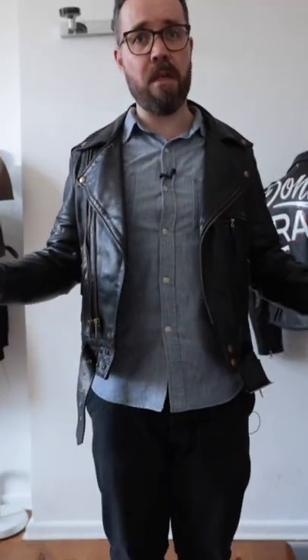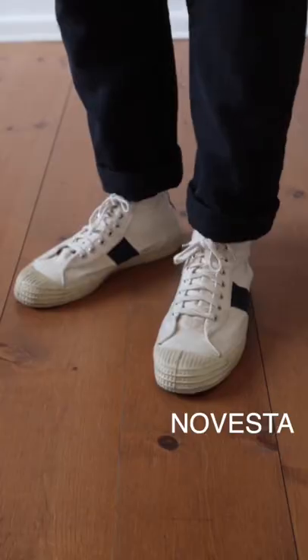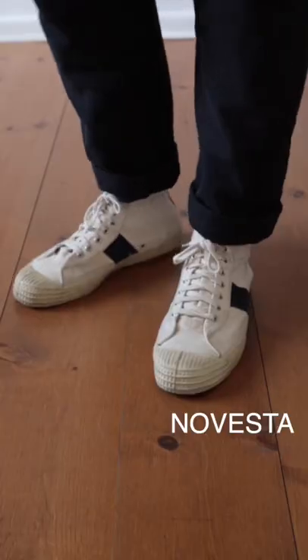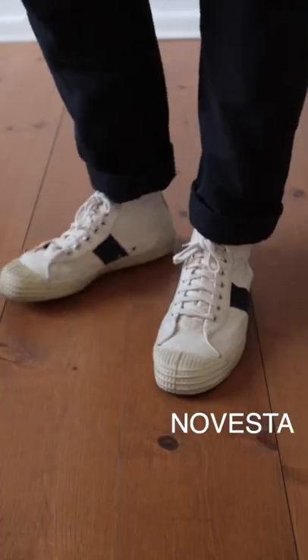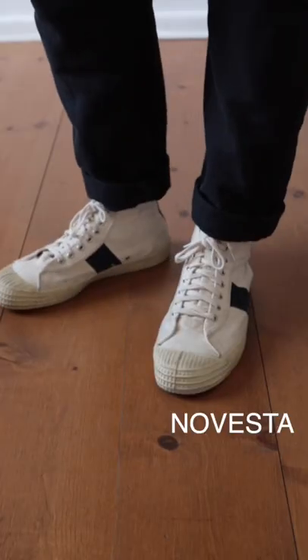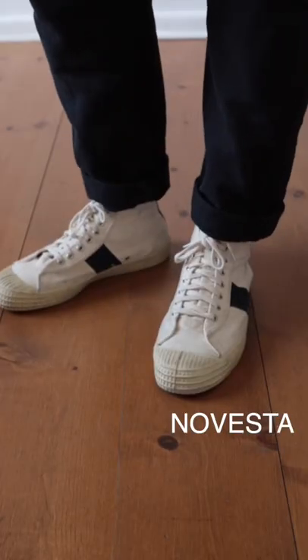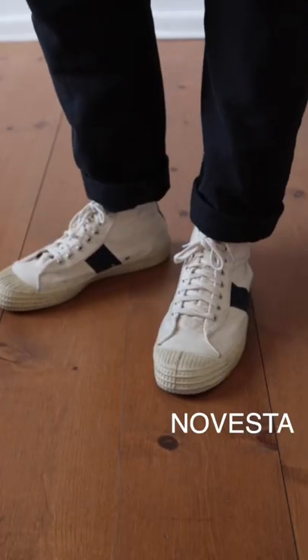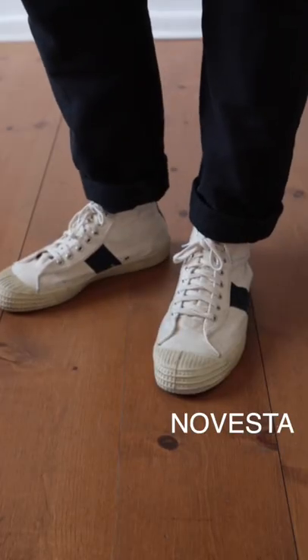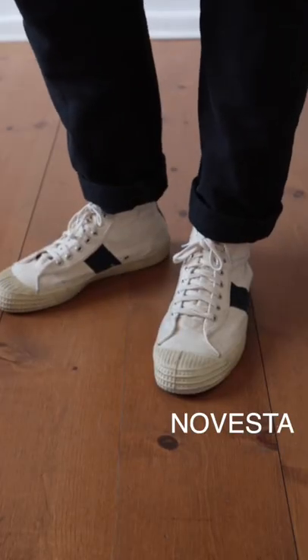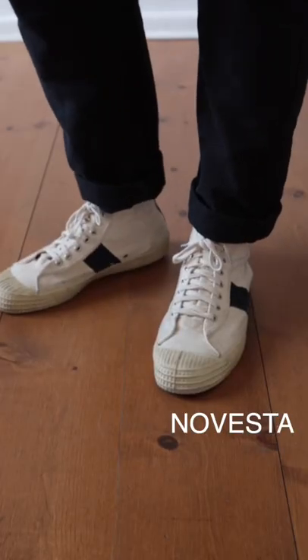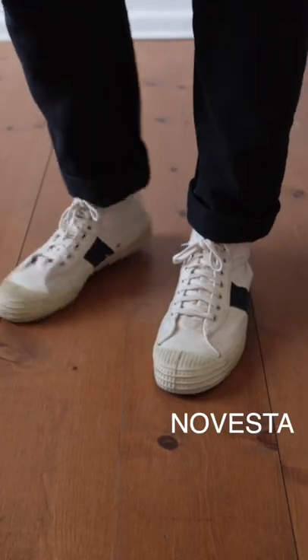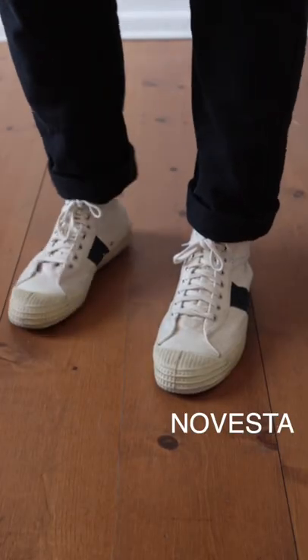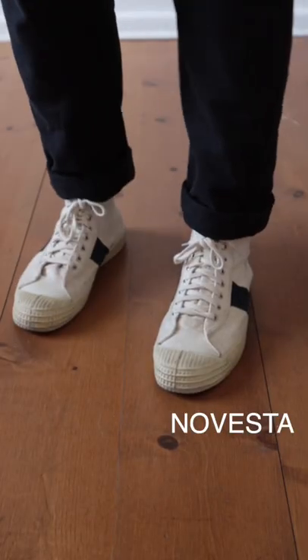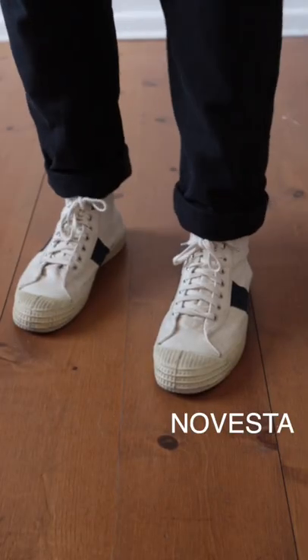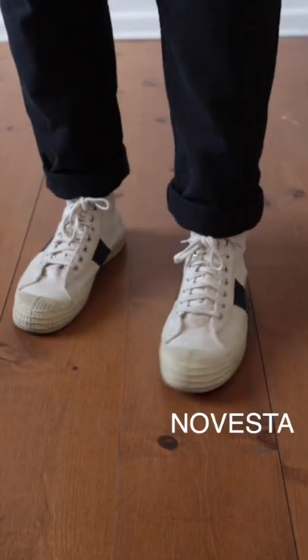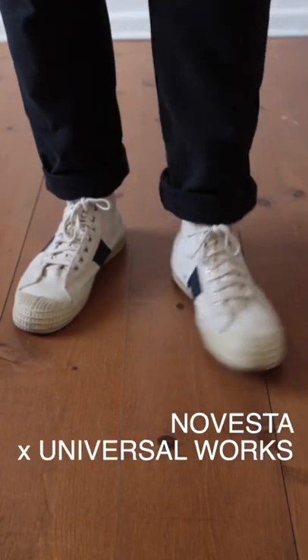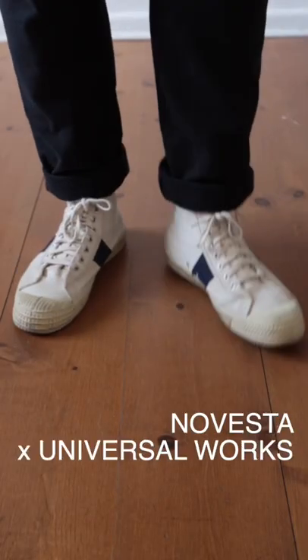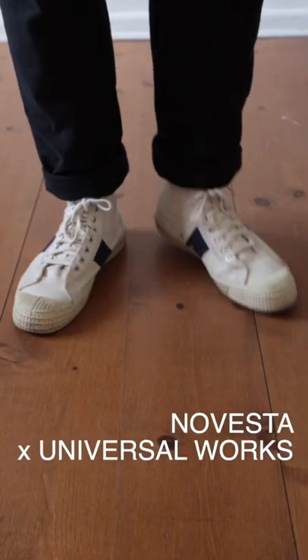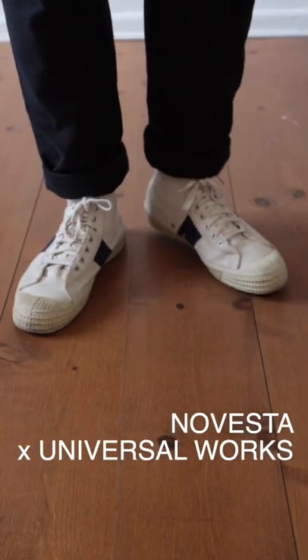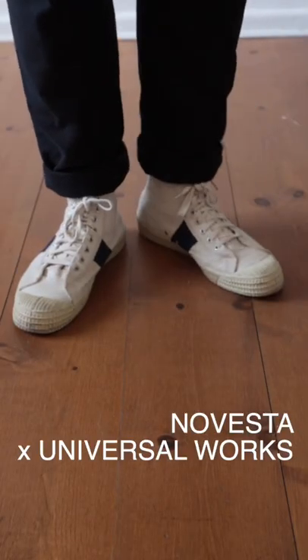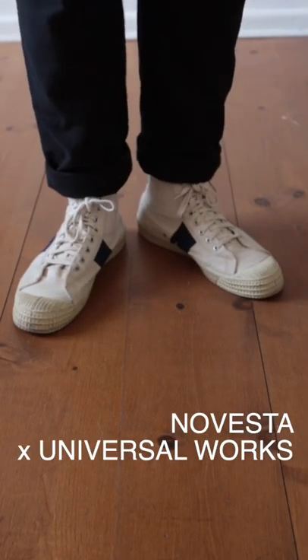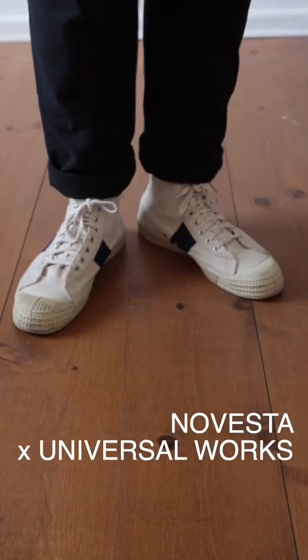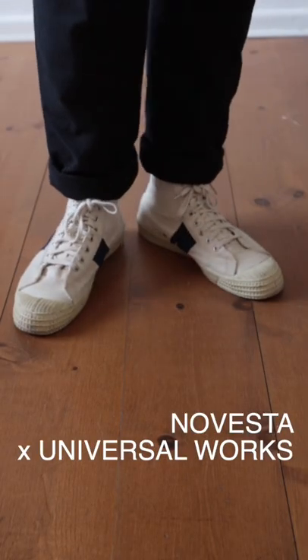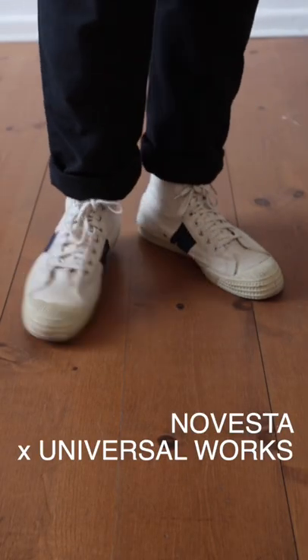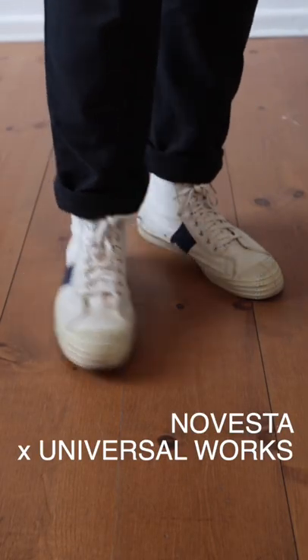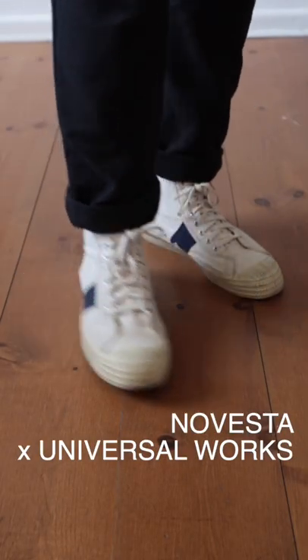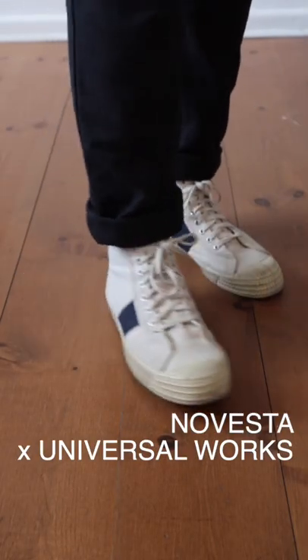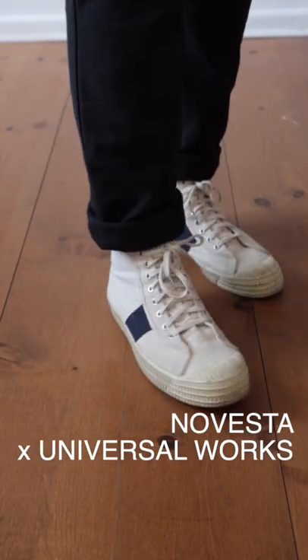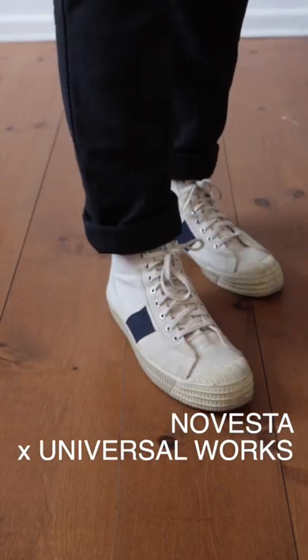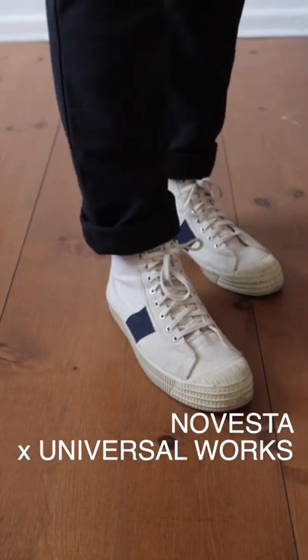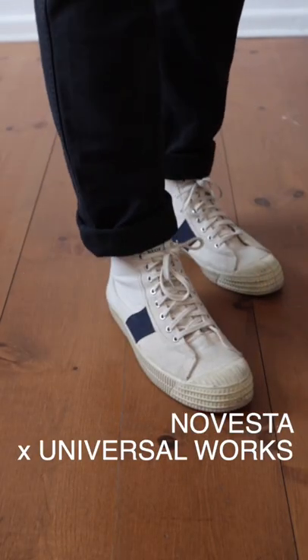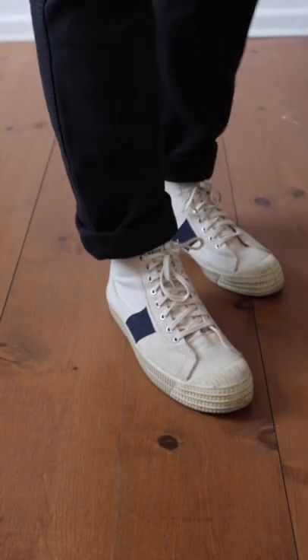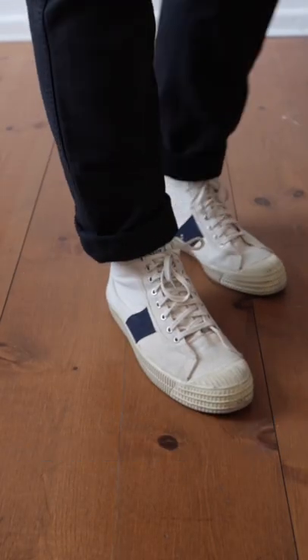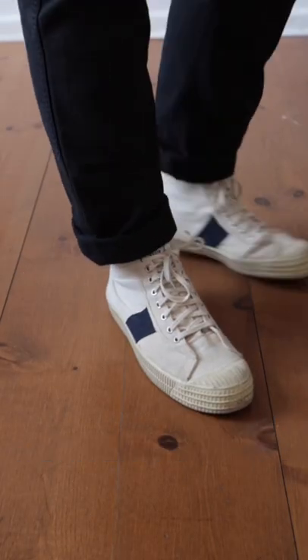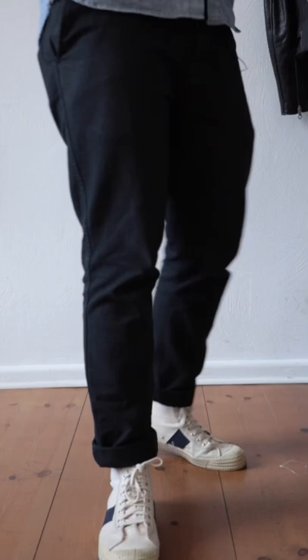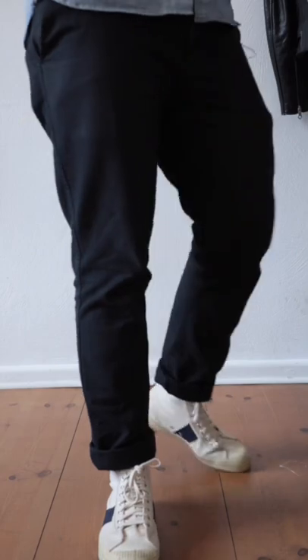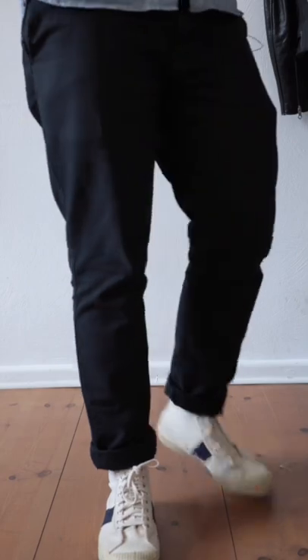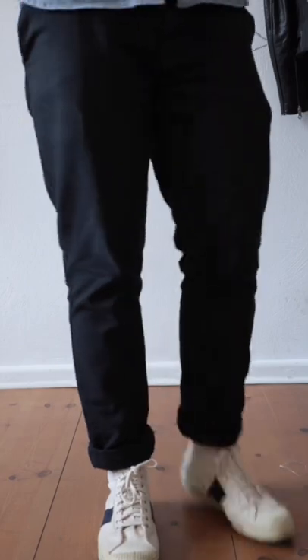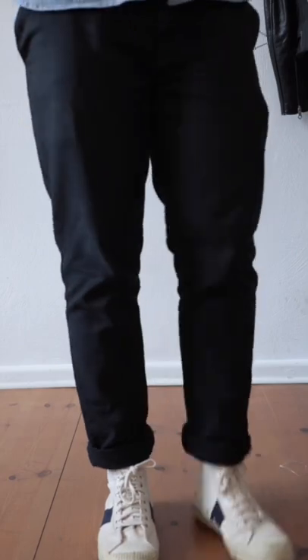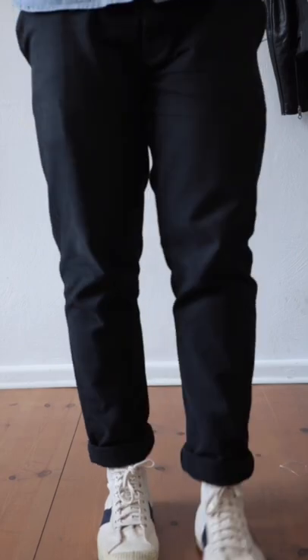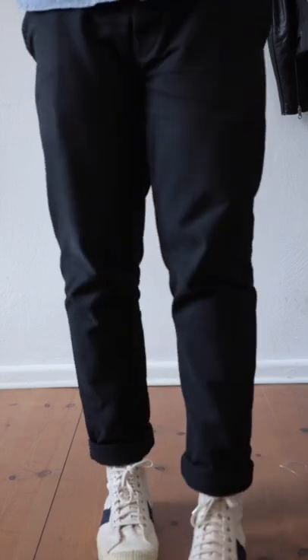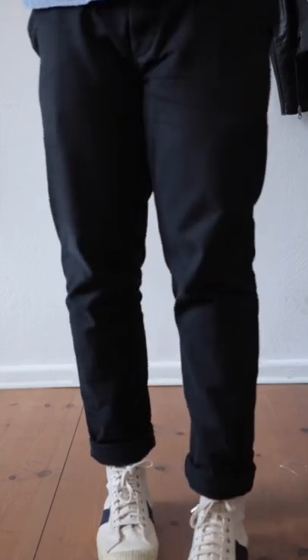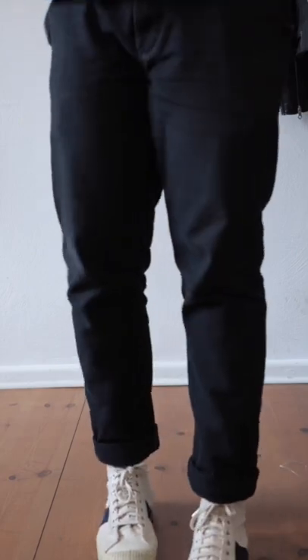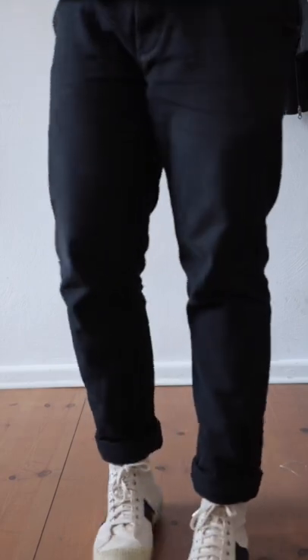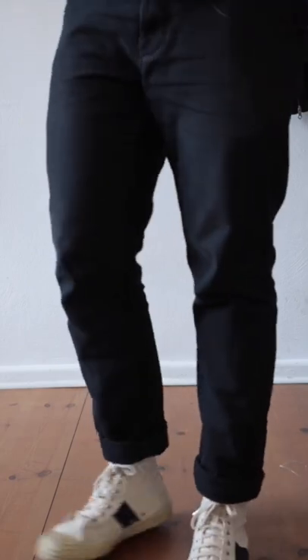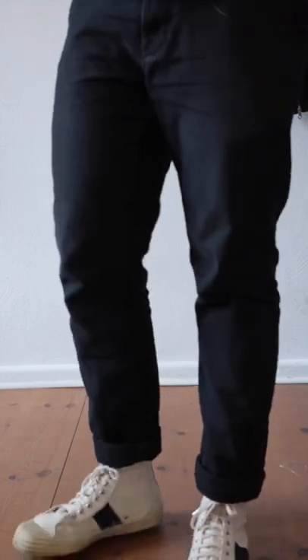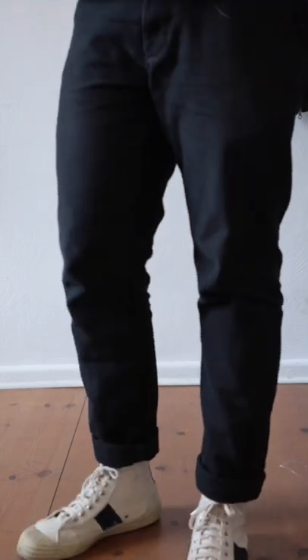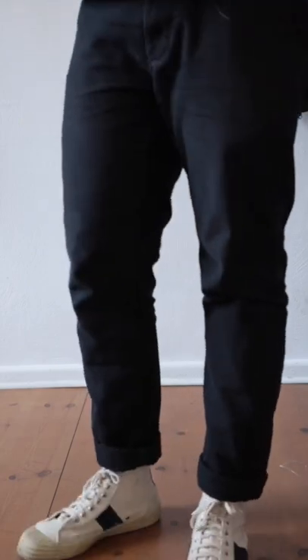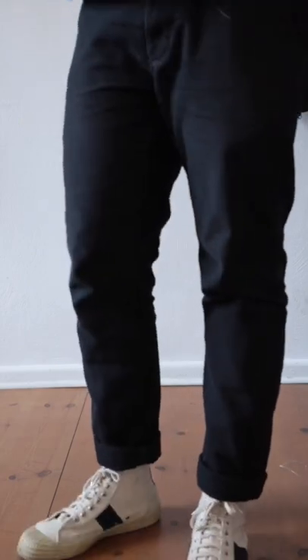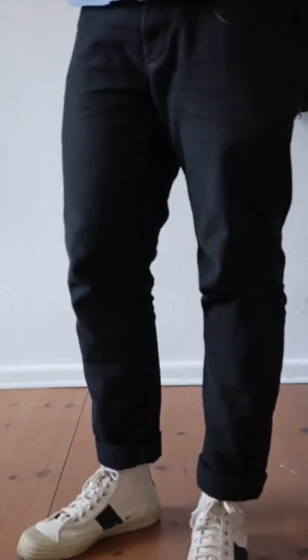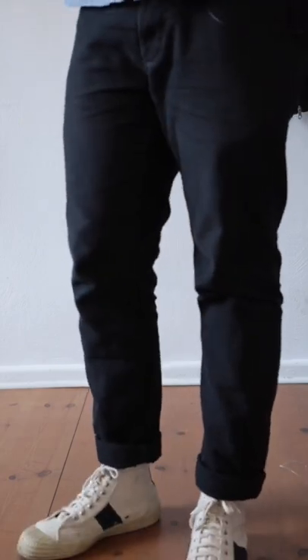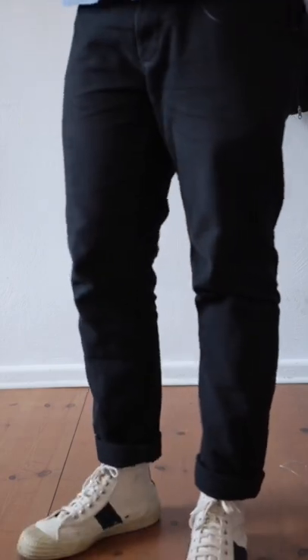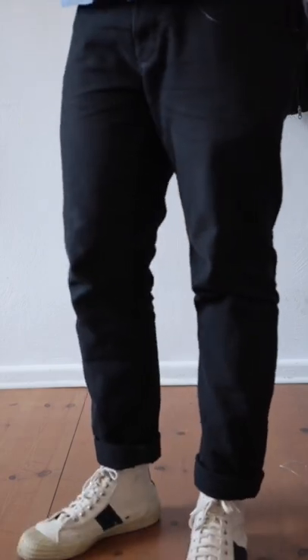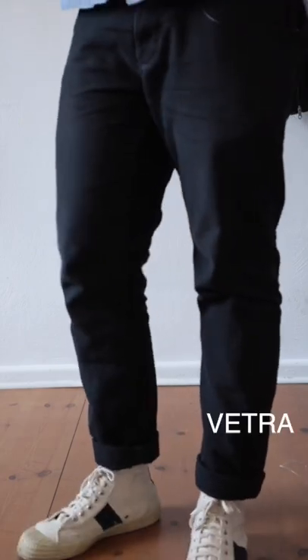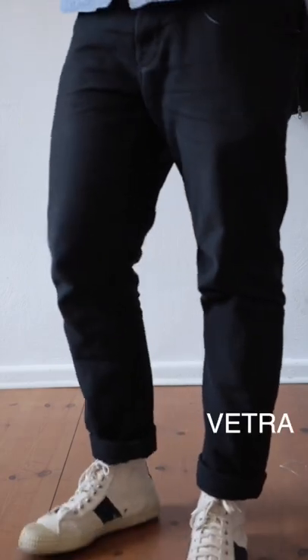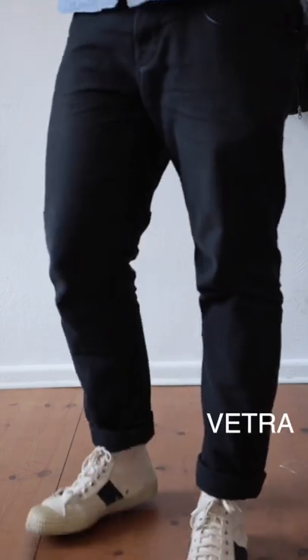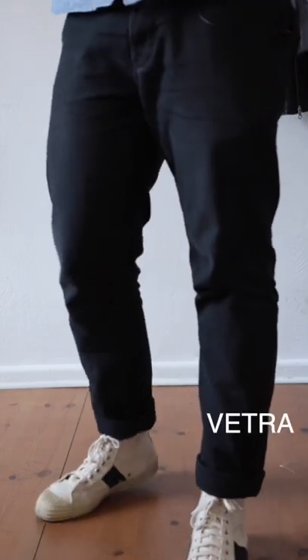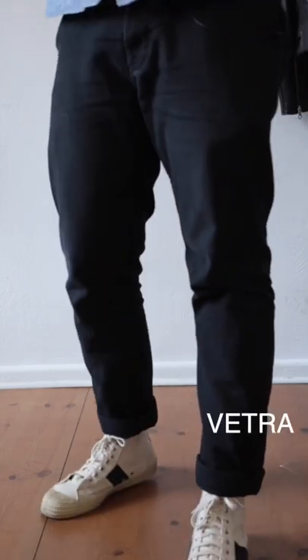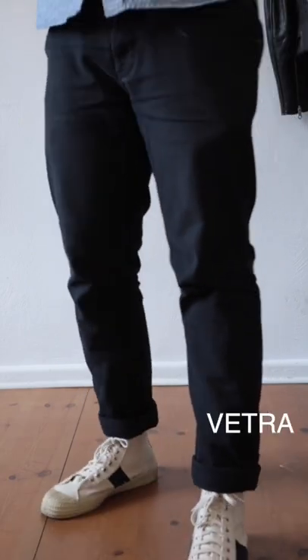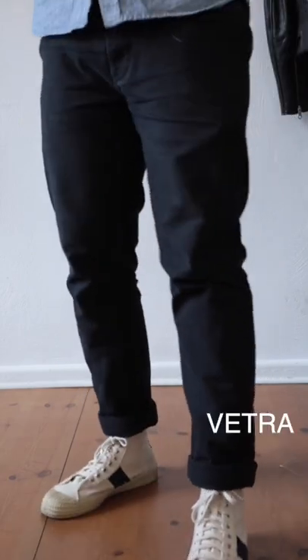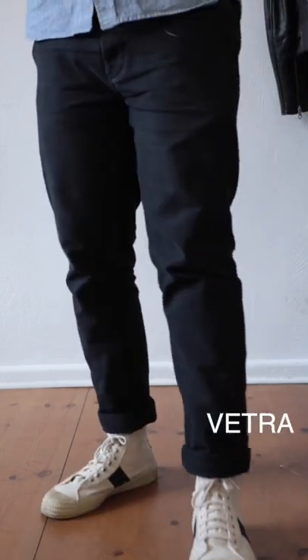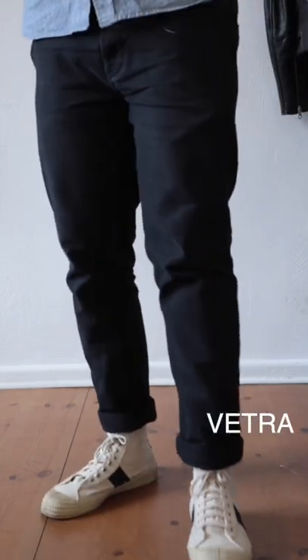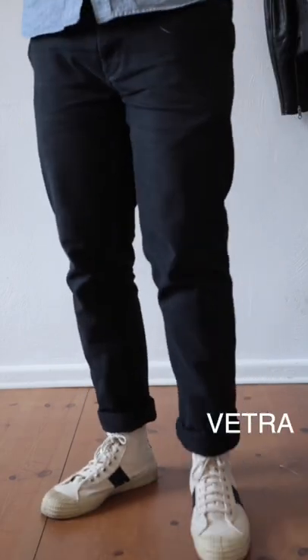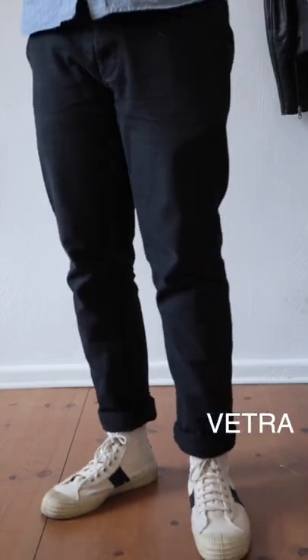I've got my new vests on again. That's the Universal Work collab from a couple of years ago. Then I've got a pair of workwear pants from French brand Vetra.